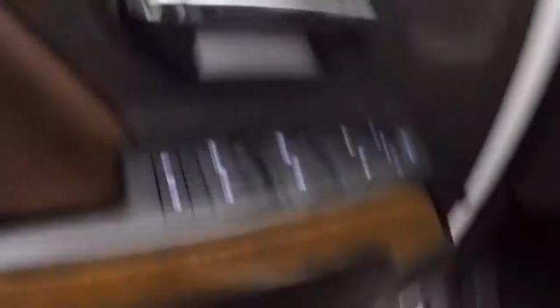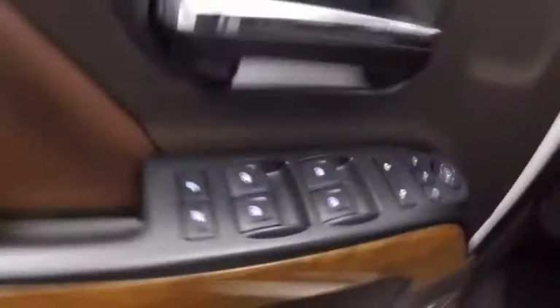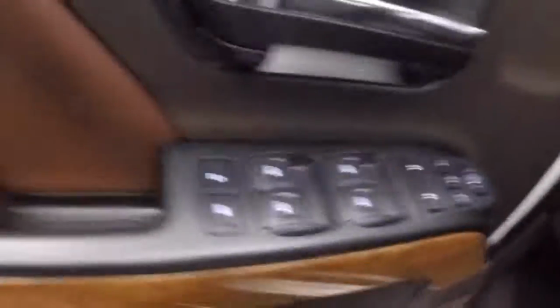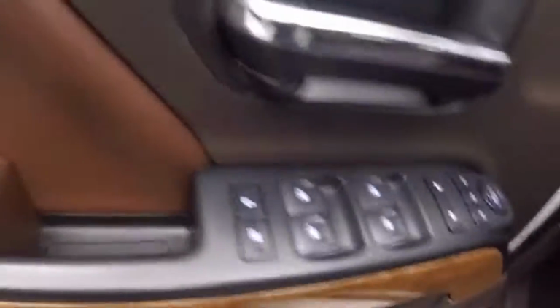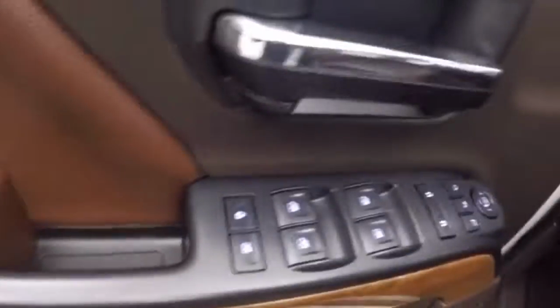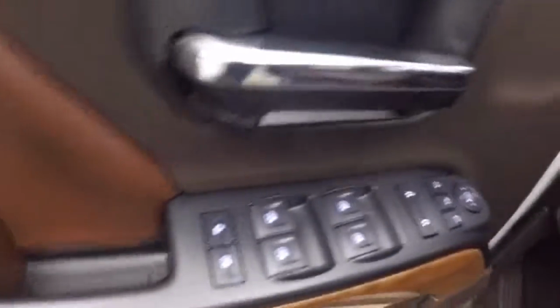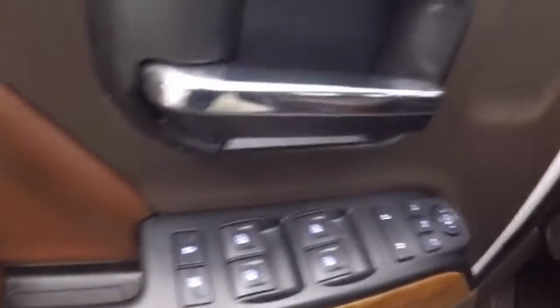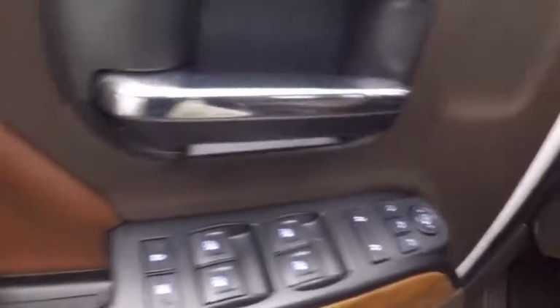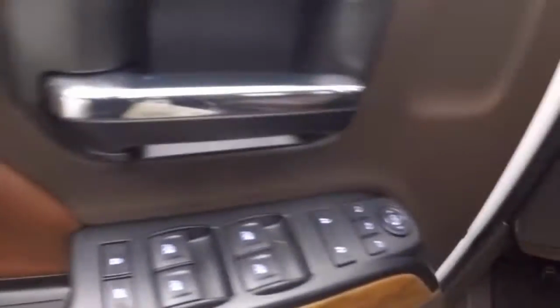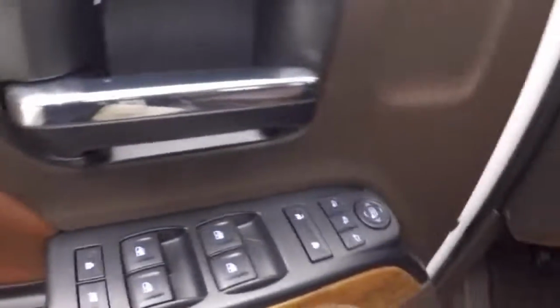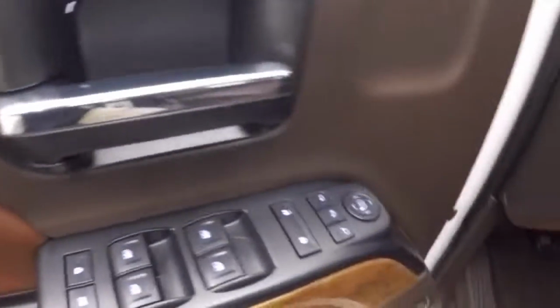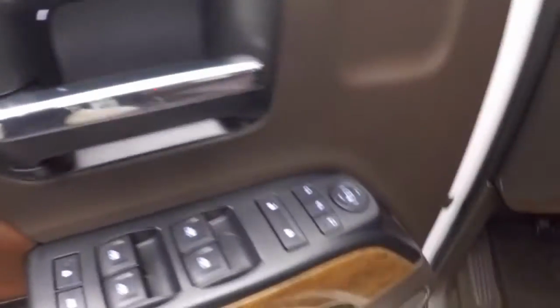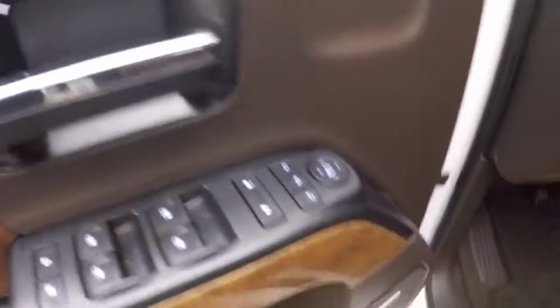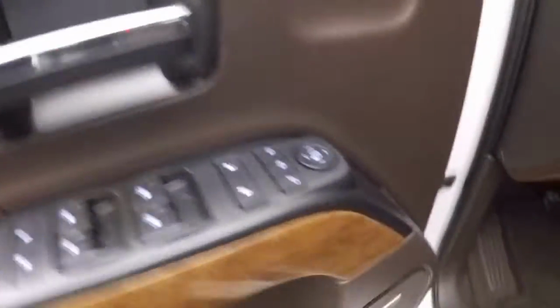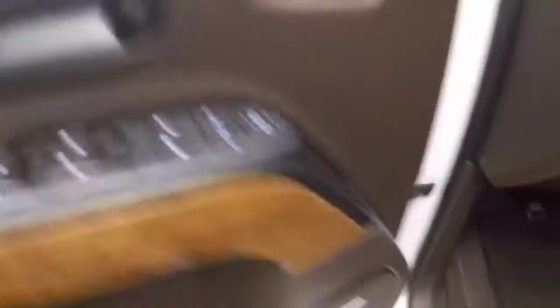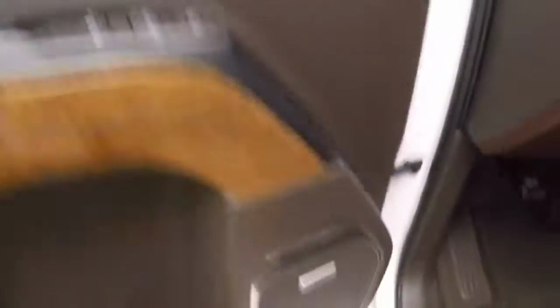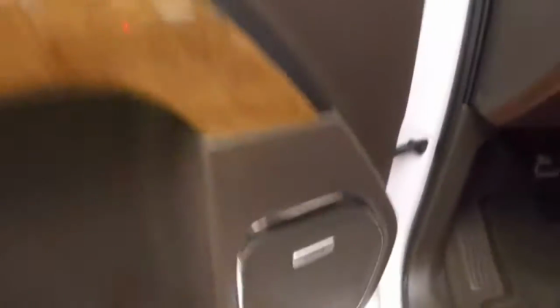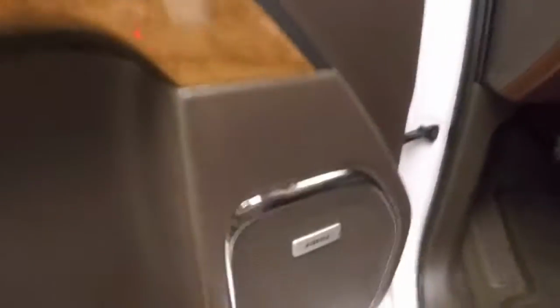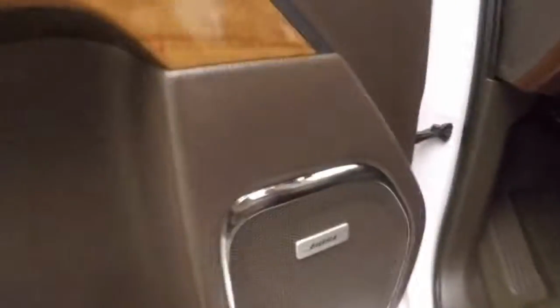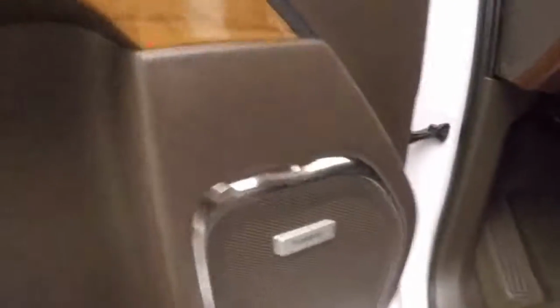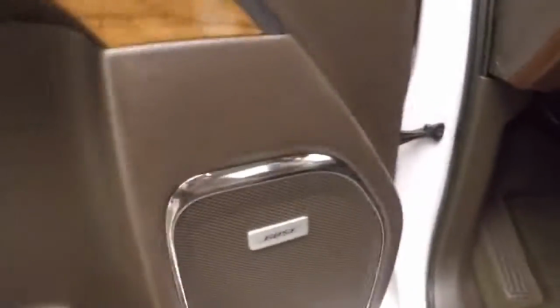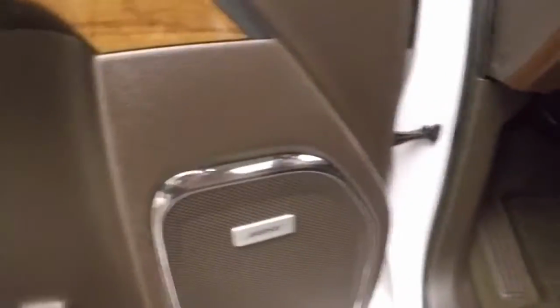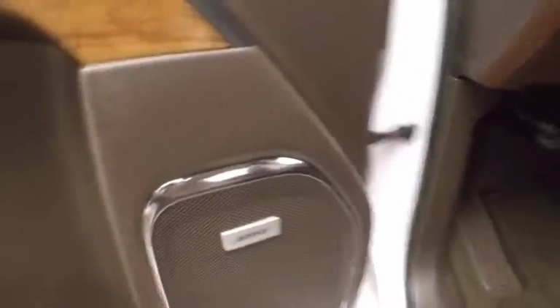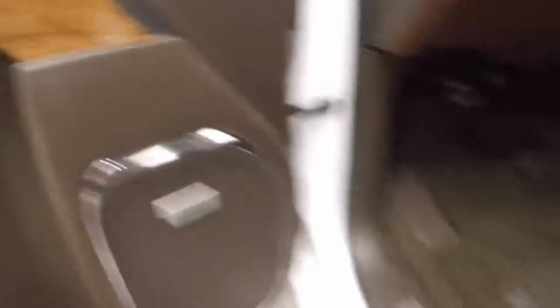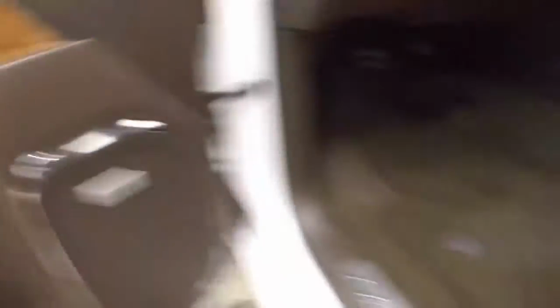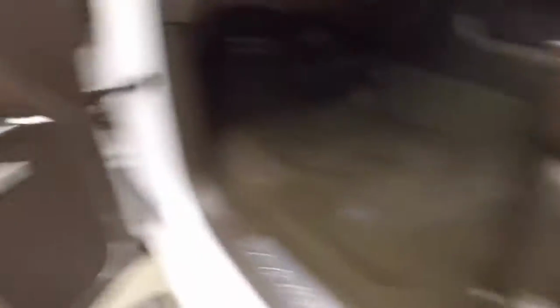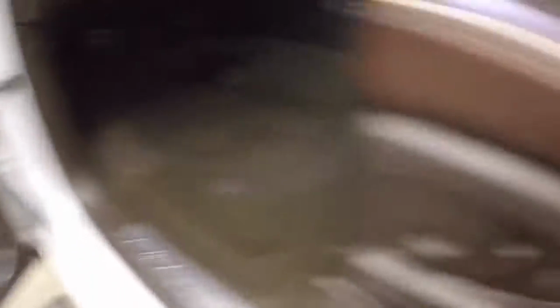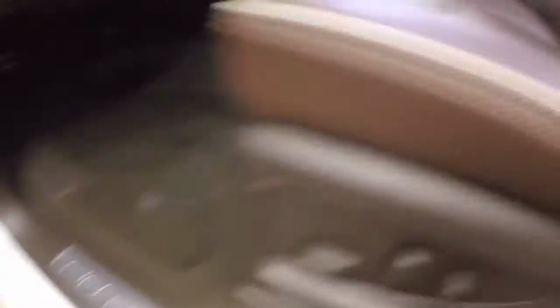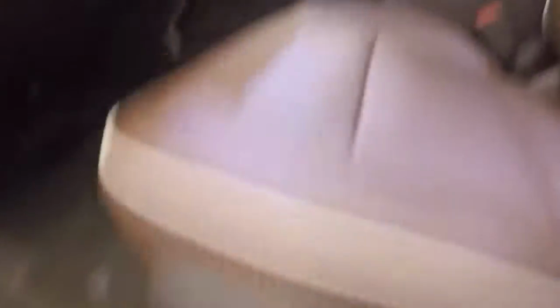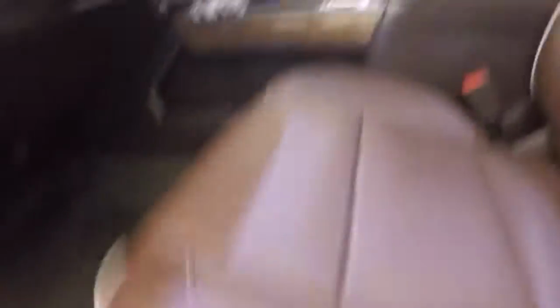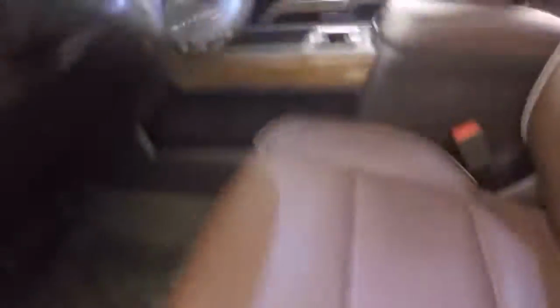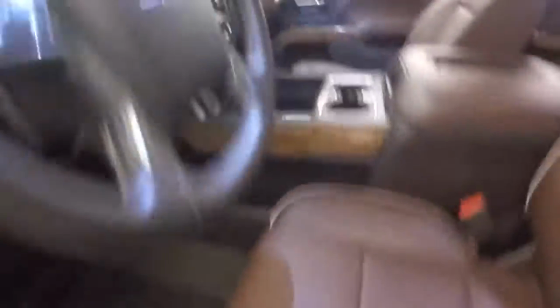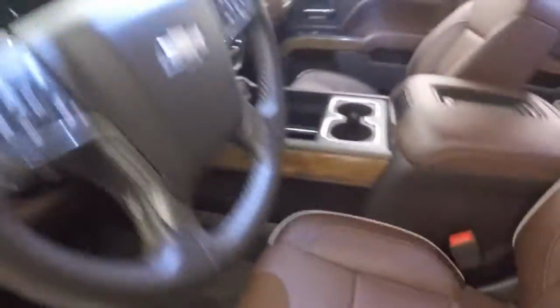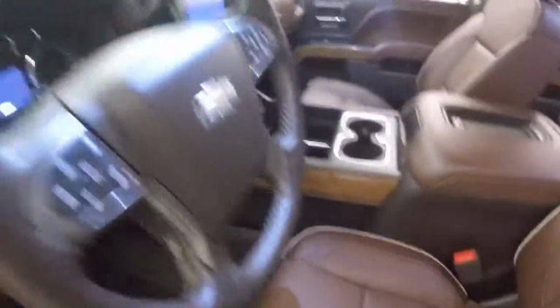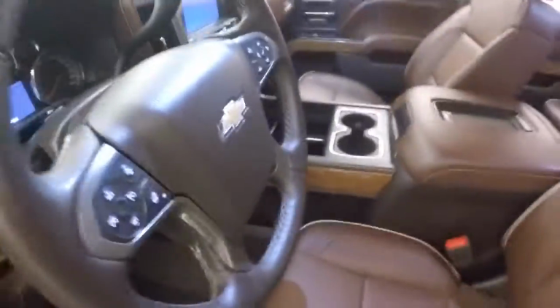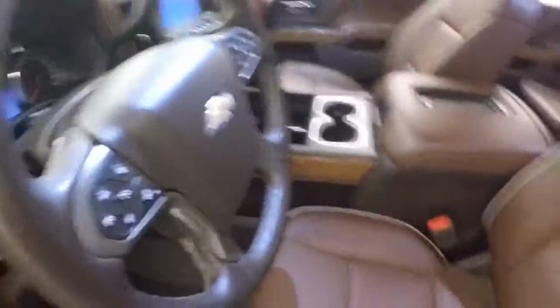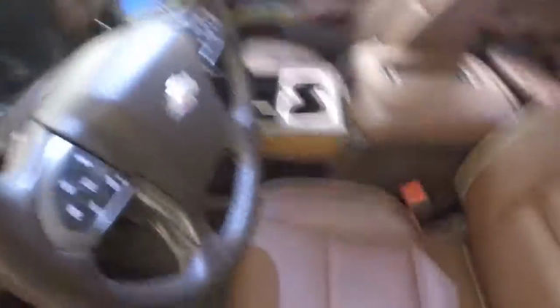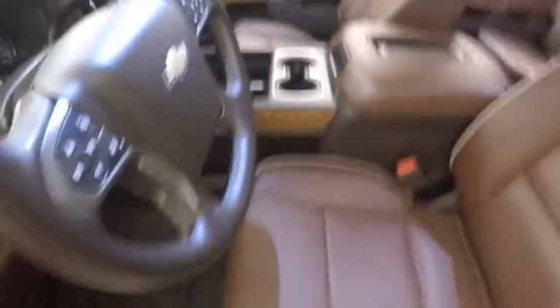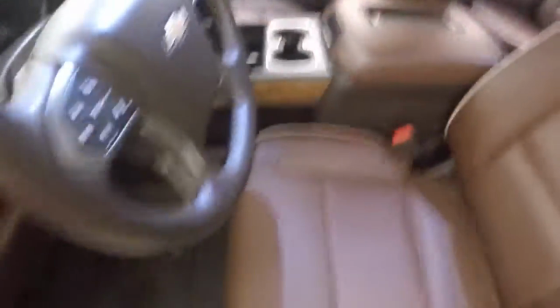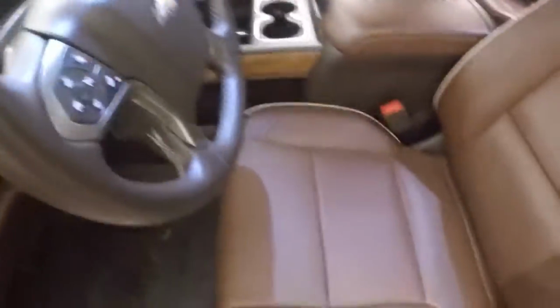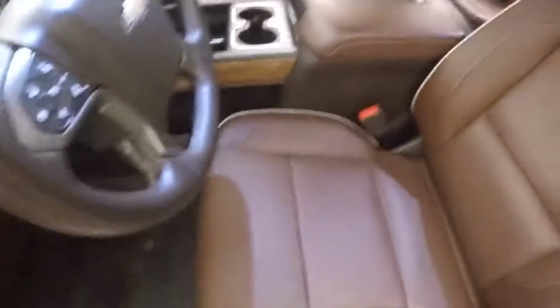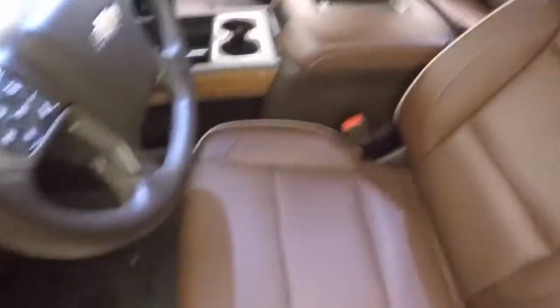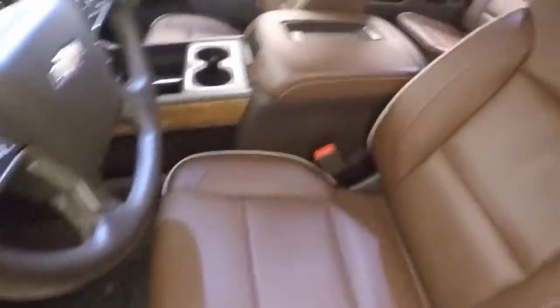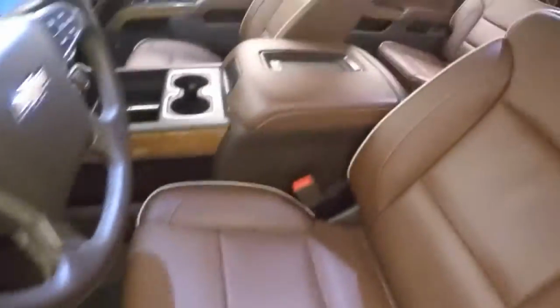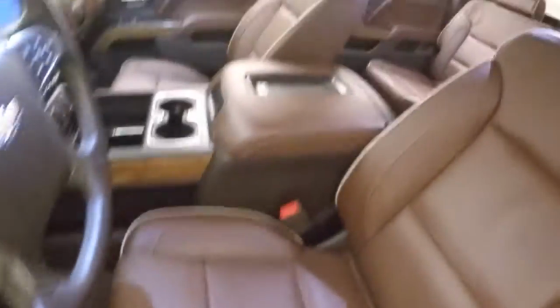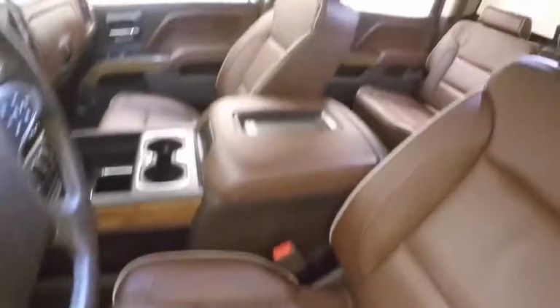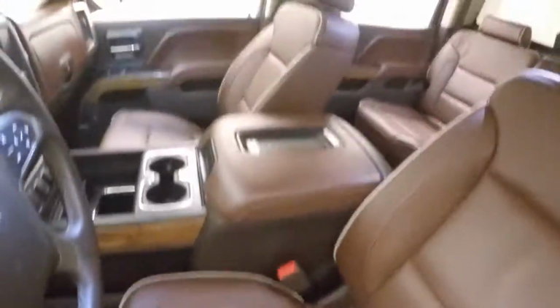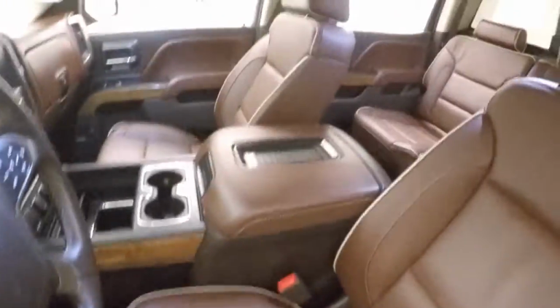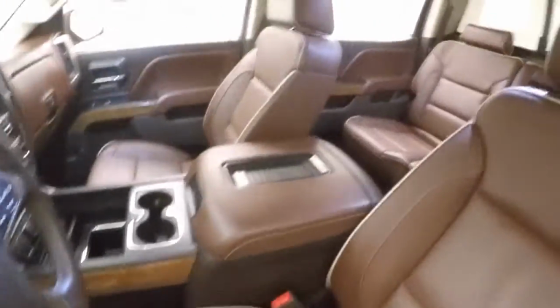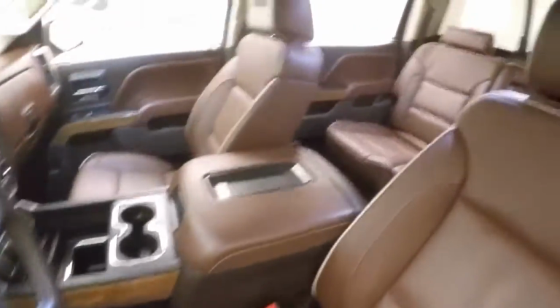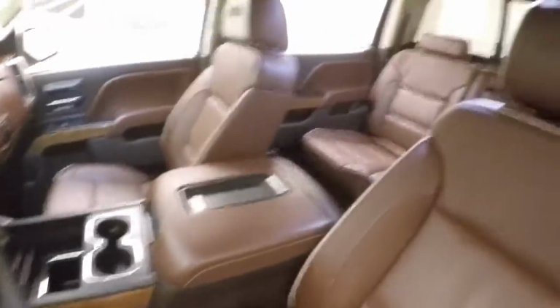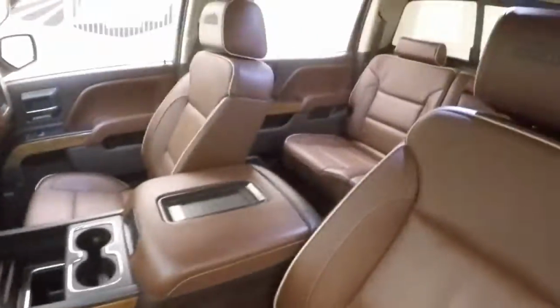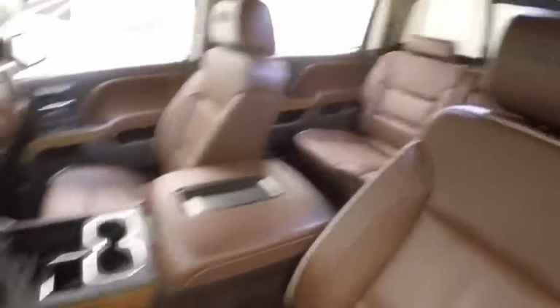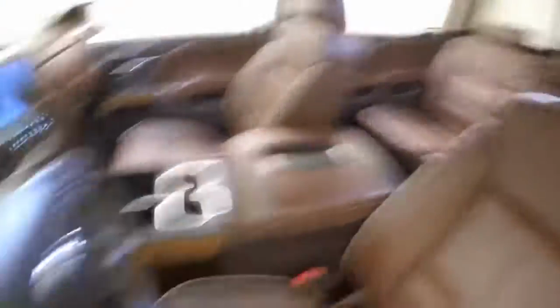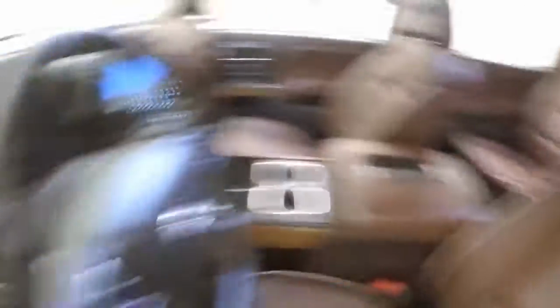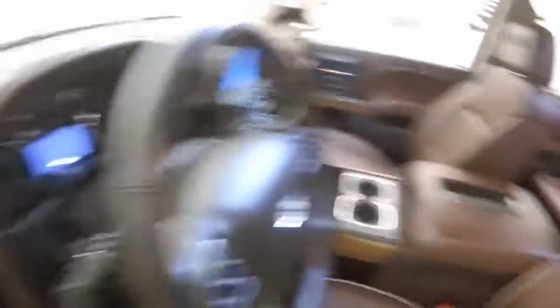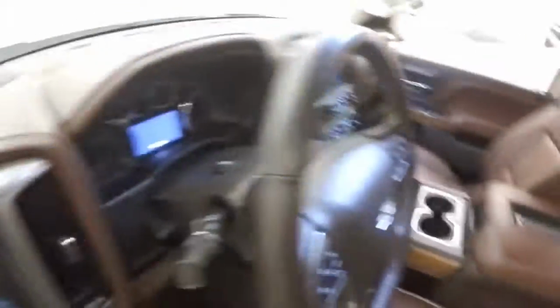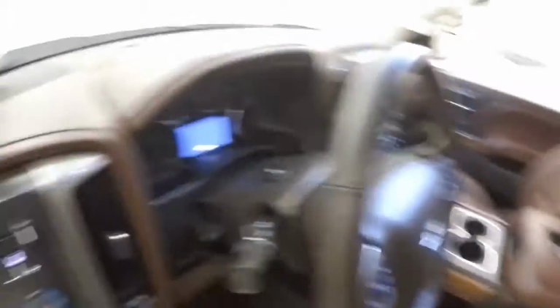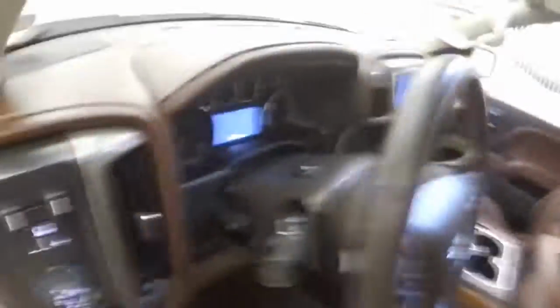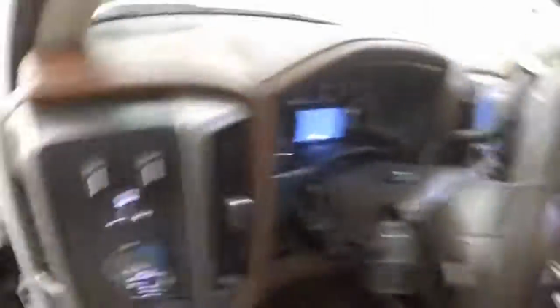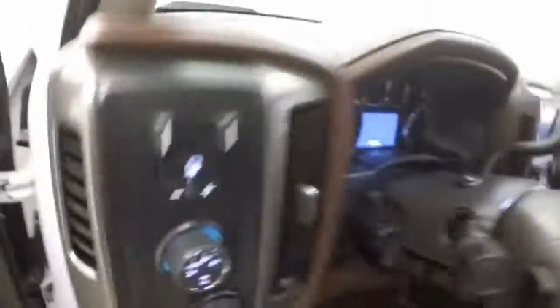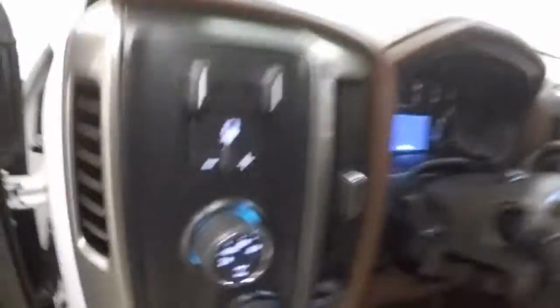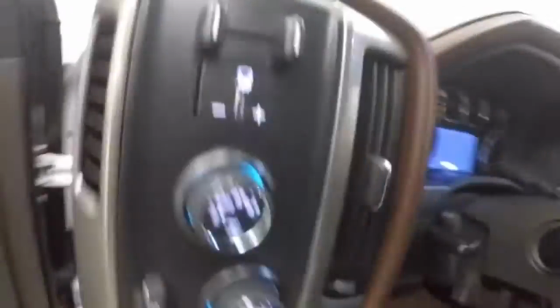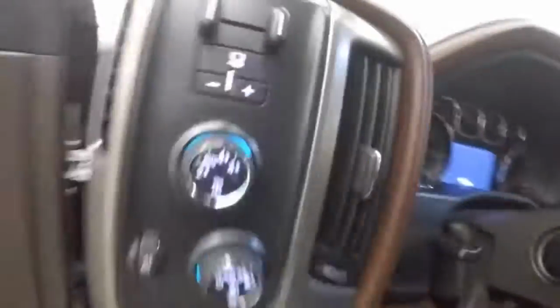Lighter controls on the door. This does have a Bose audio system, power seats, and a nice saddle color leather interior.